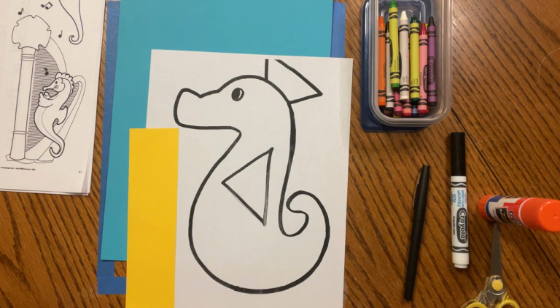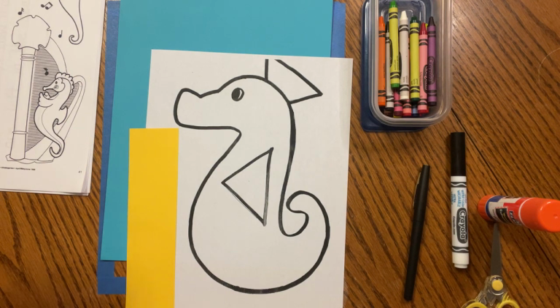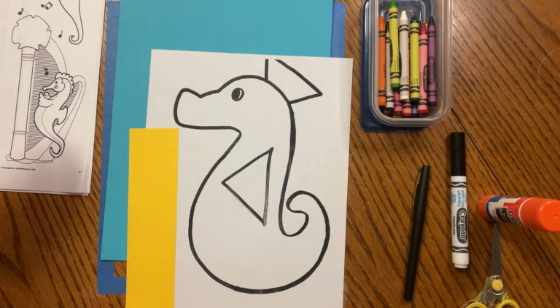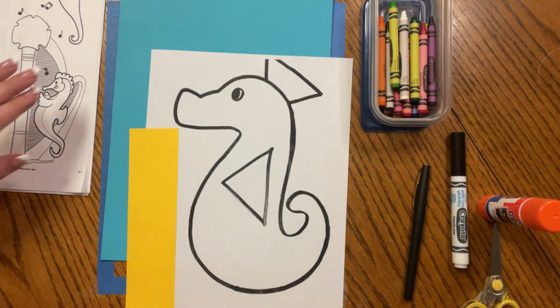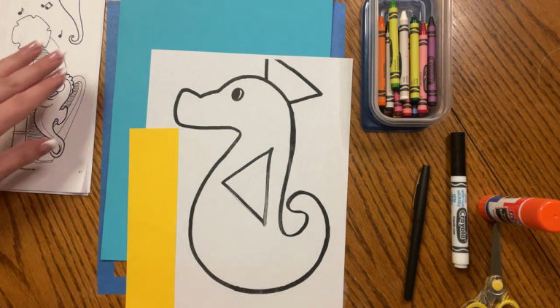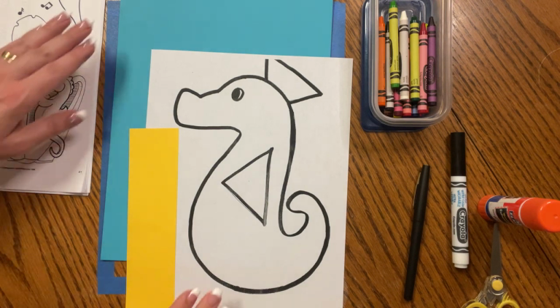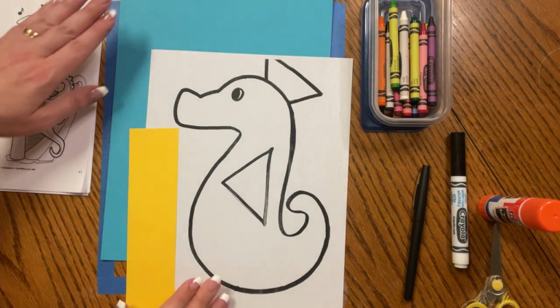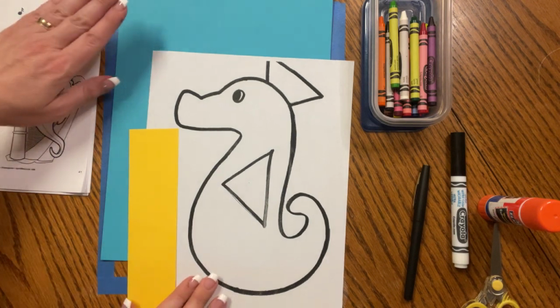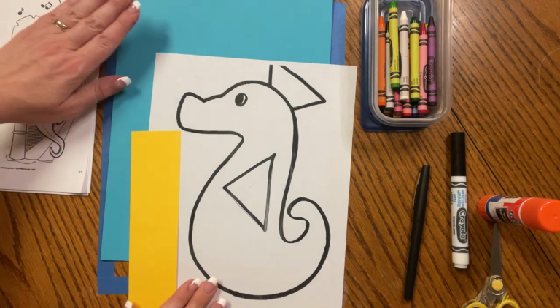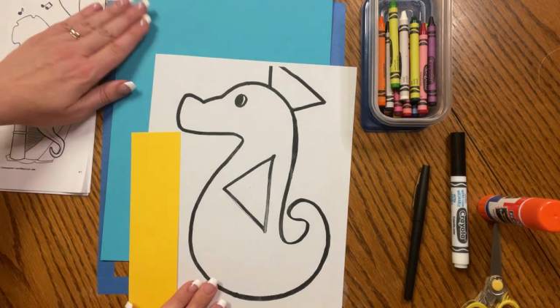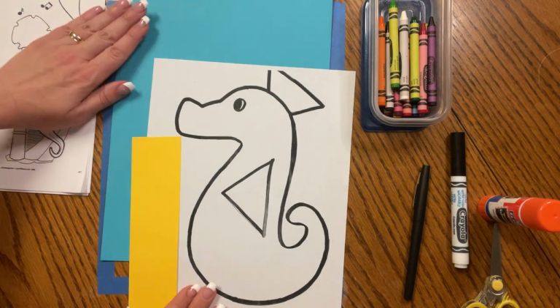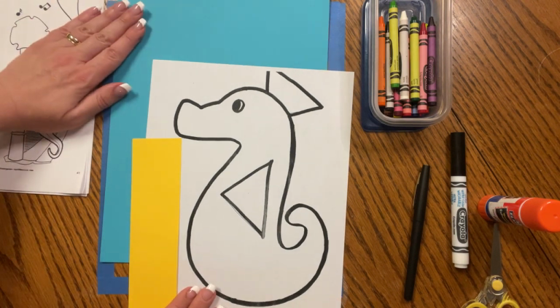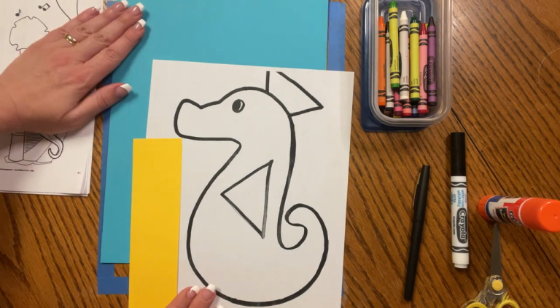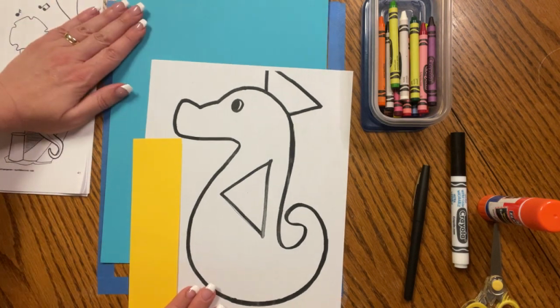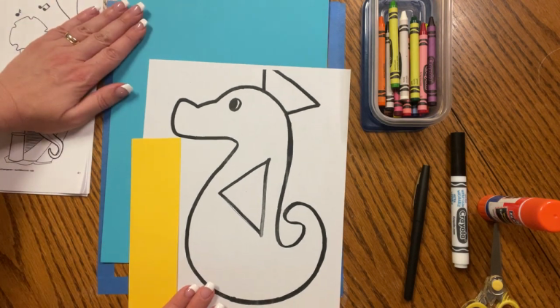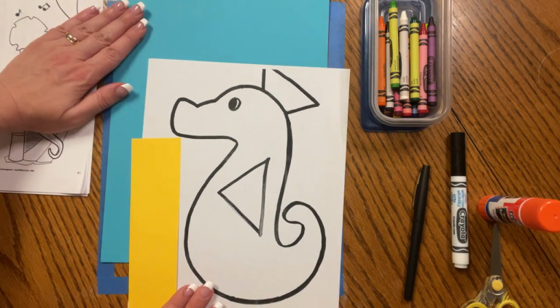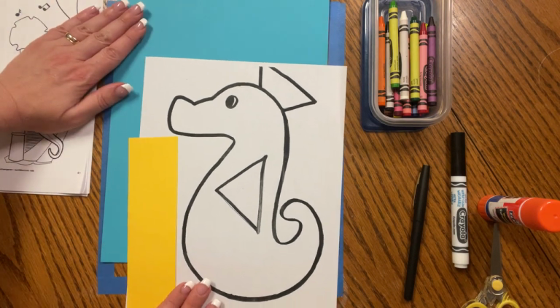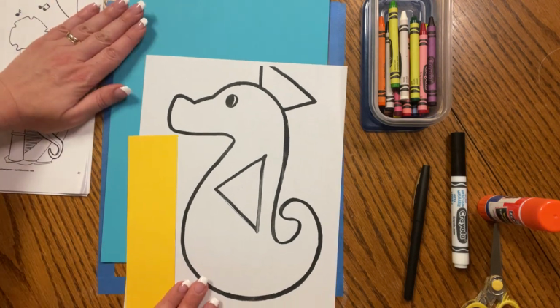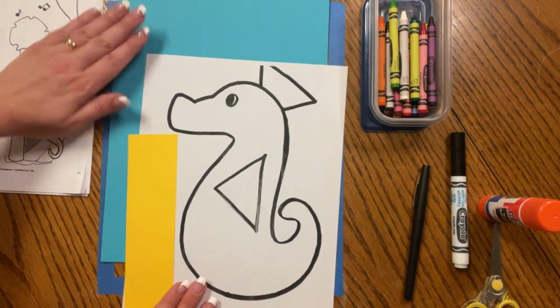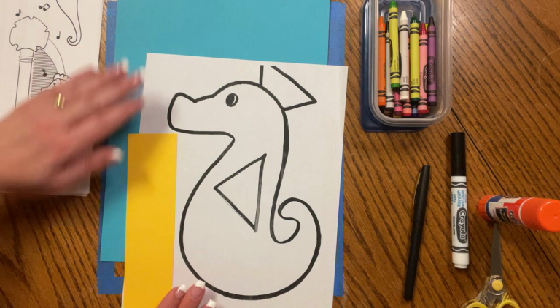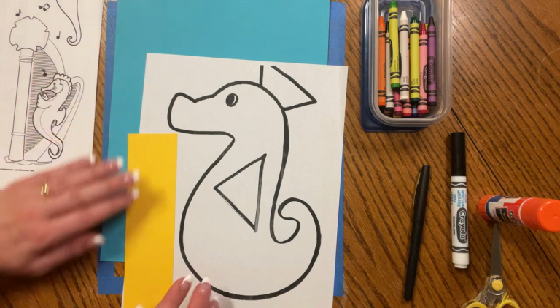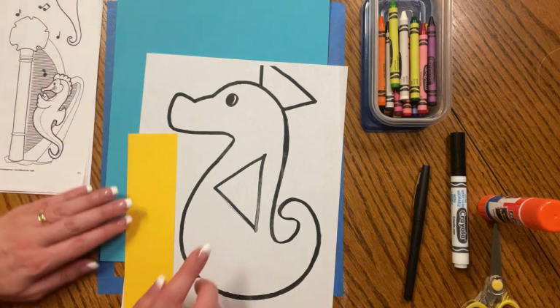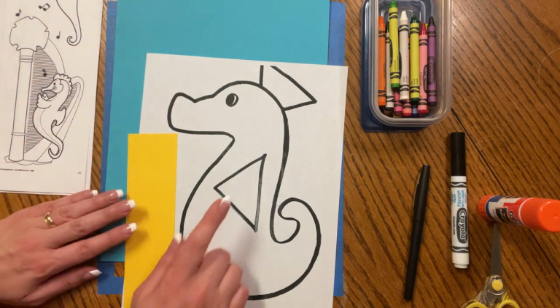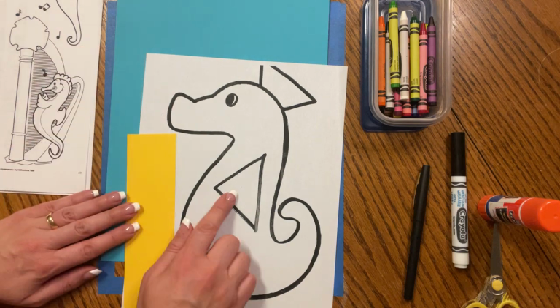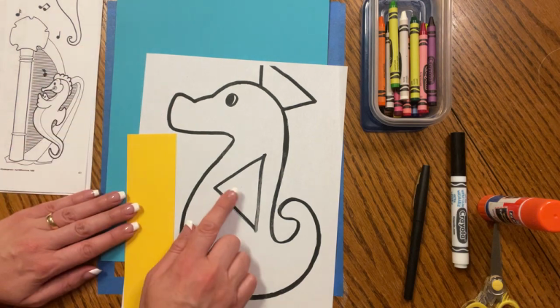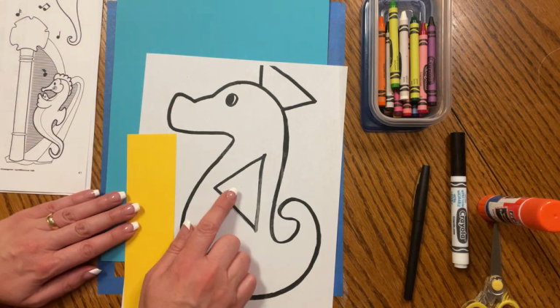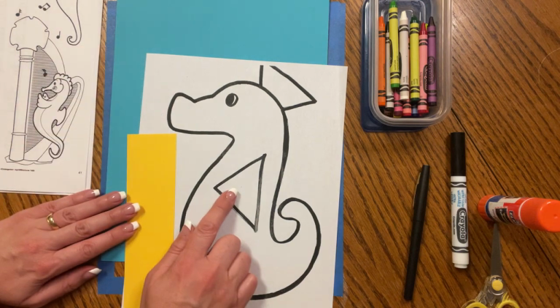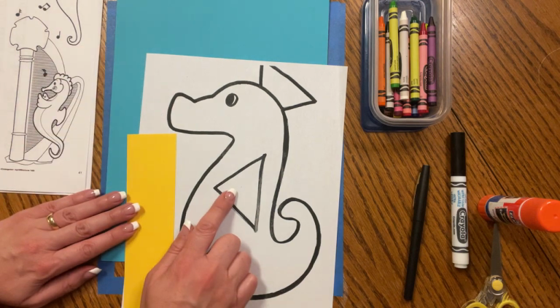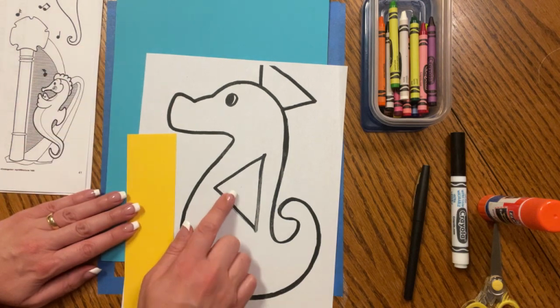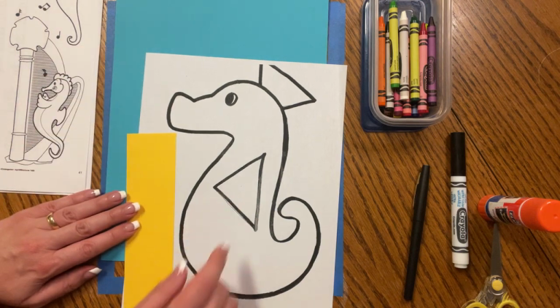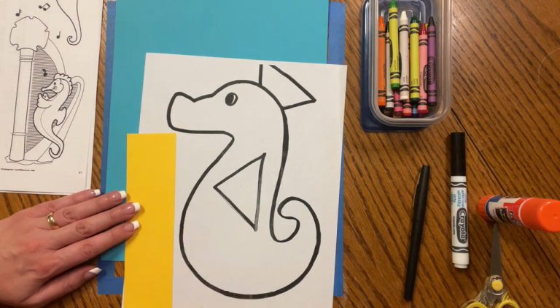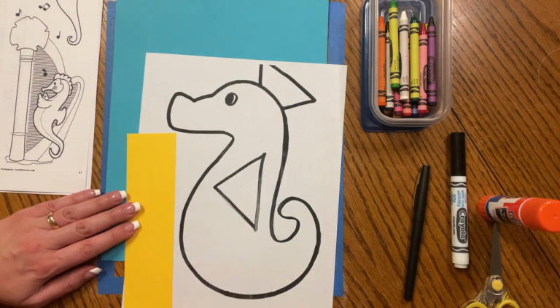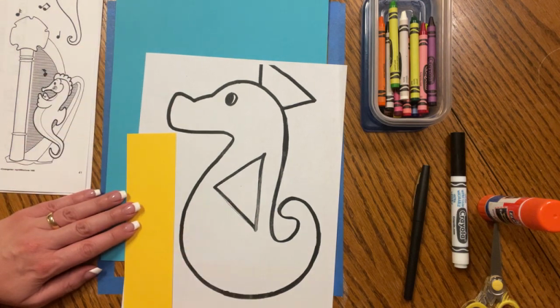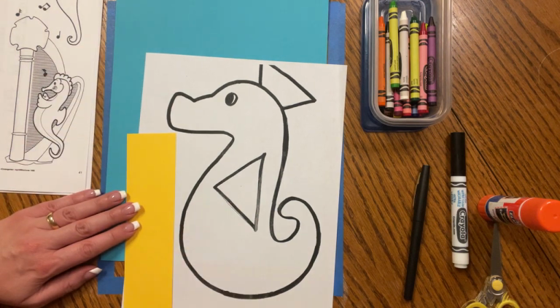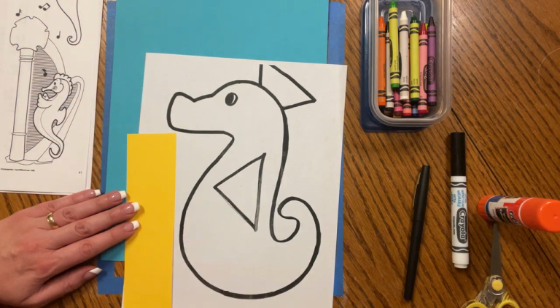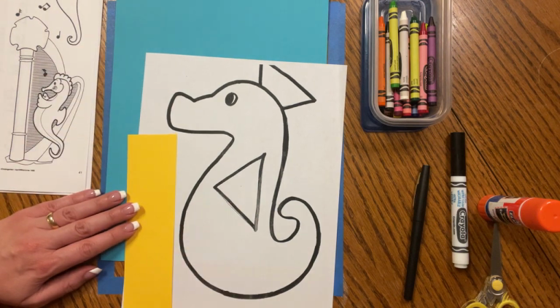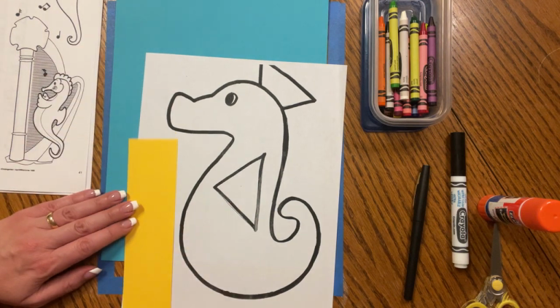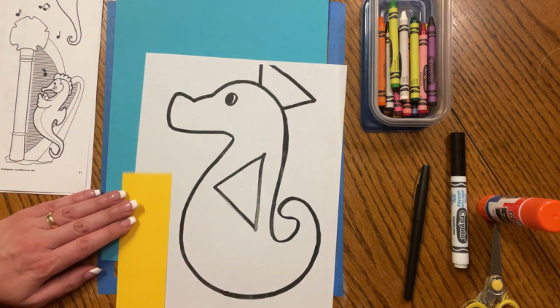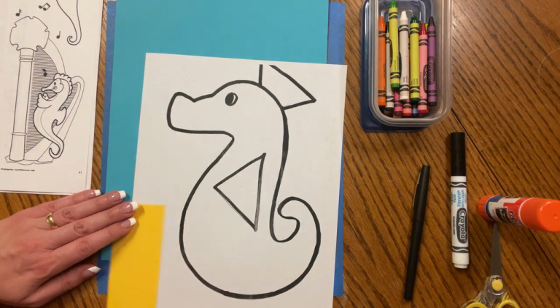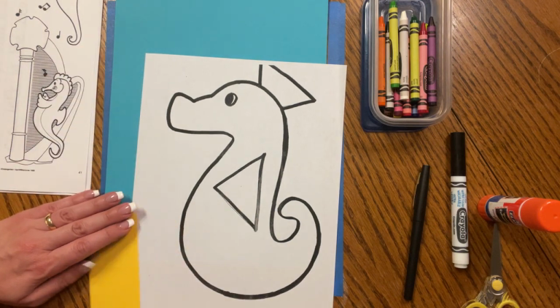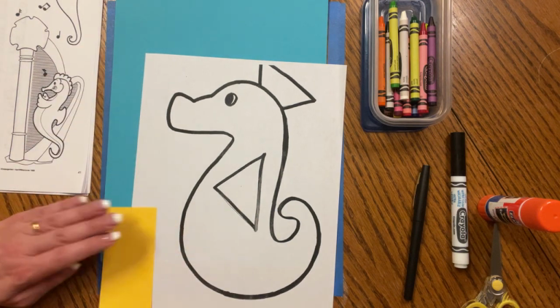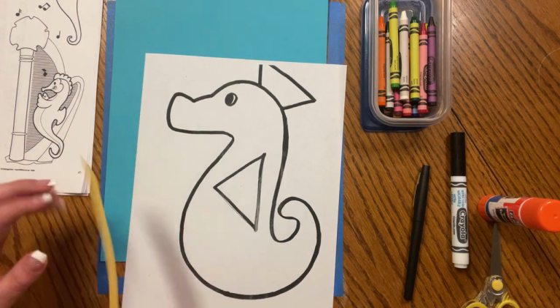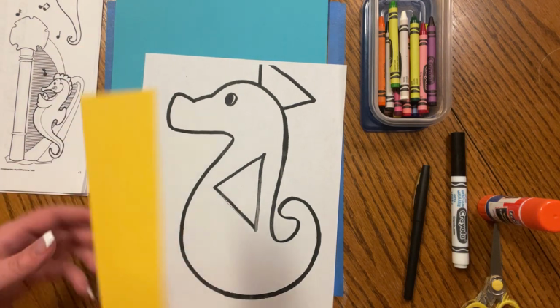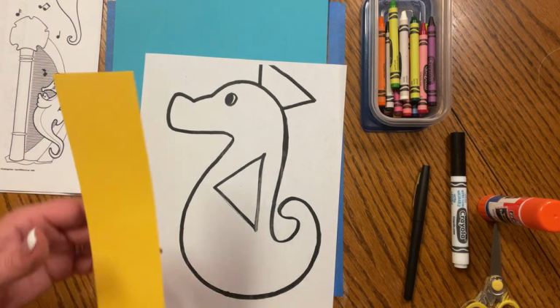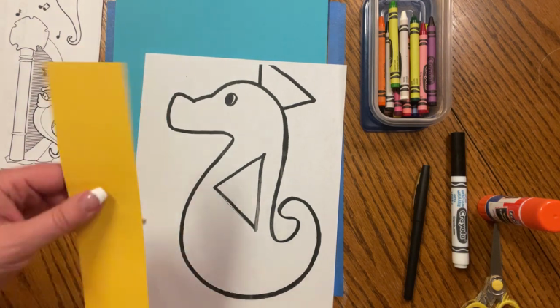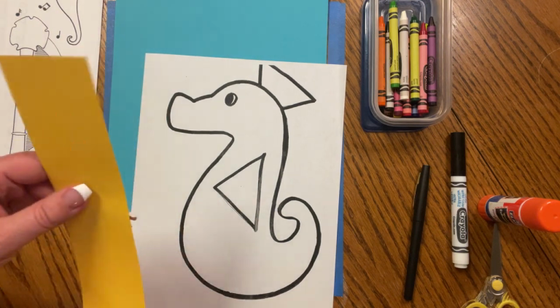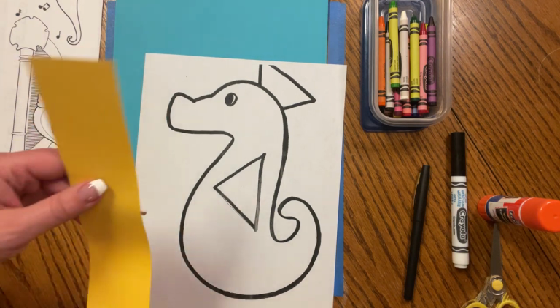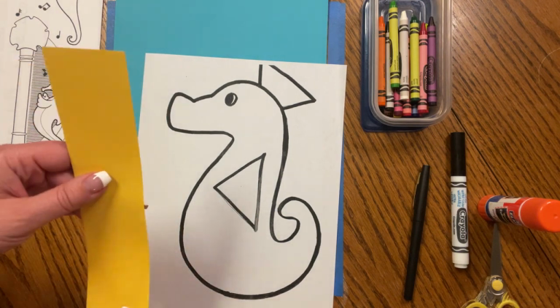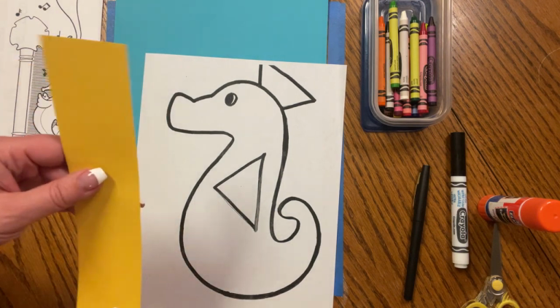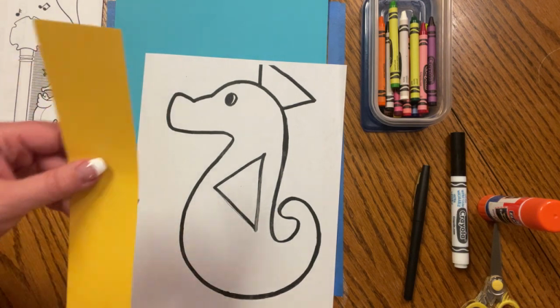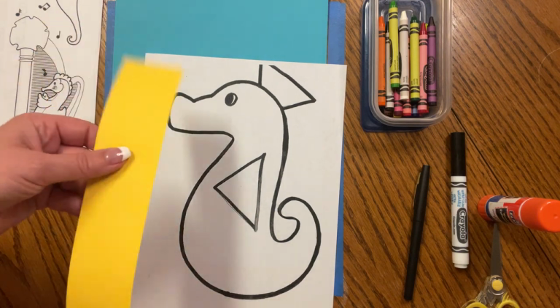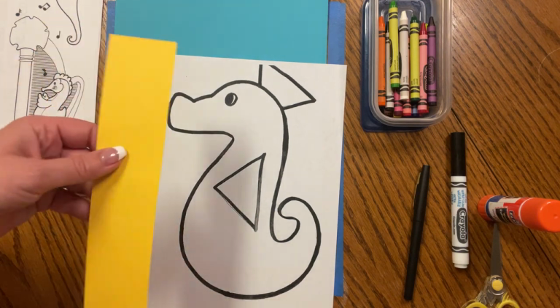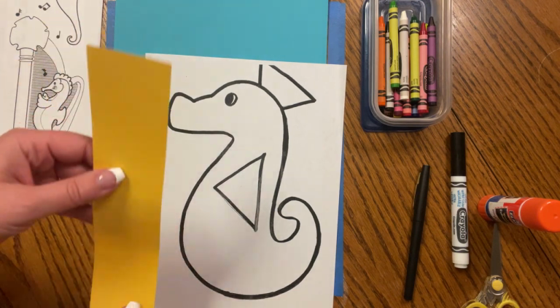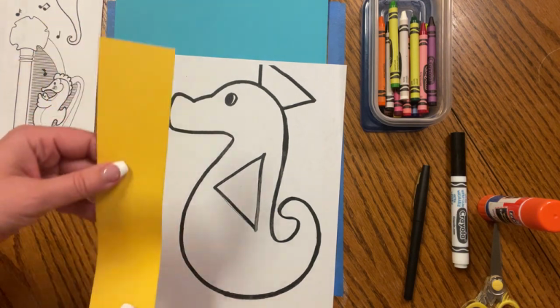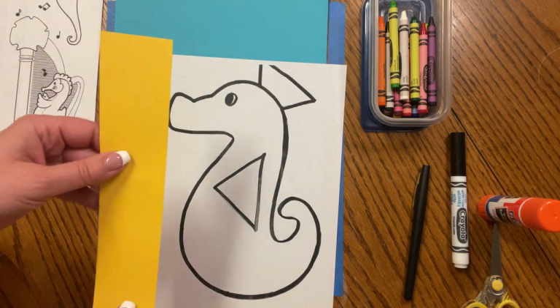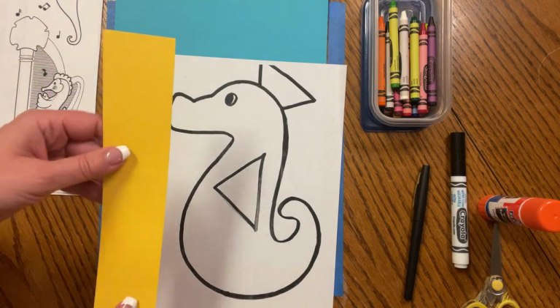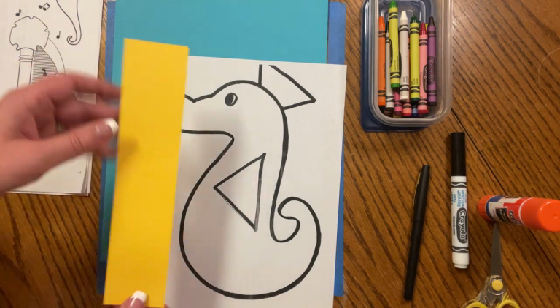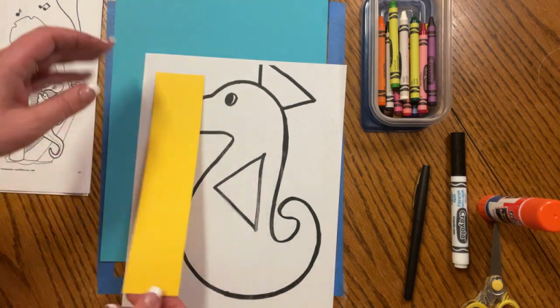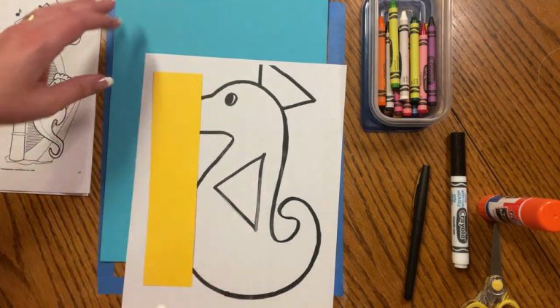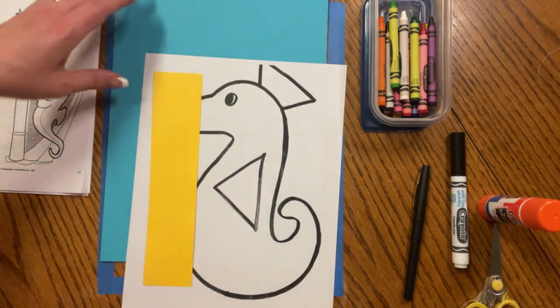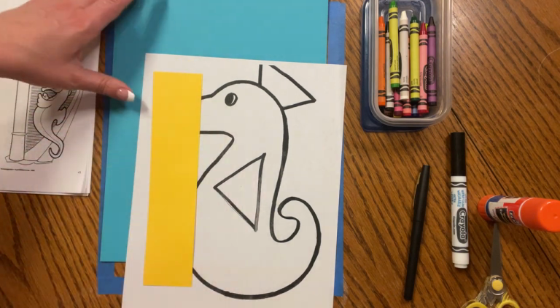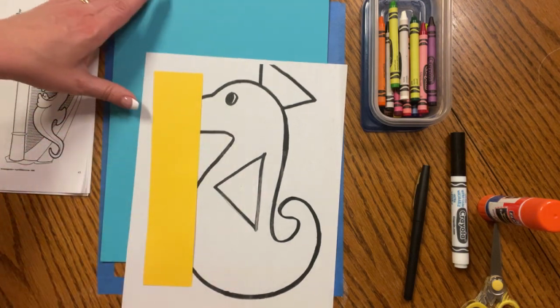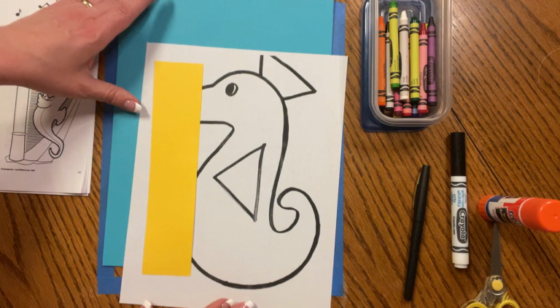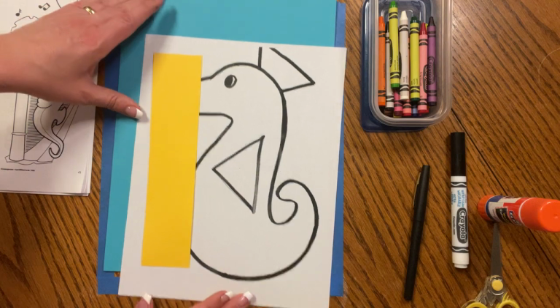You're going to need your turquoise background paper, your seahorse, and of course your yellow strip of paper.